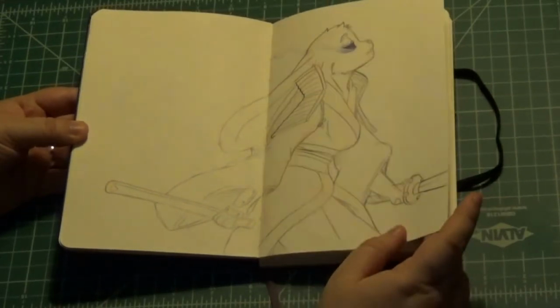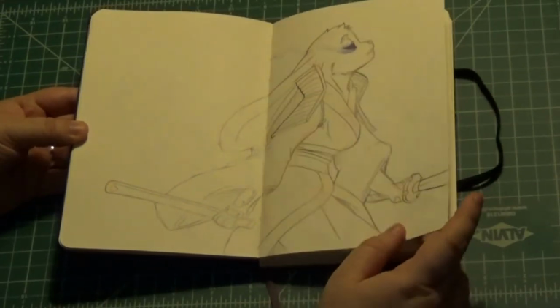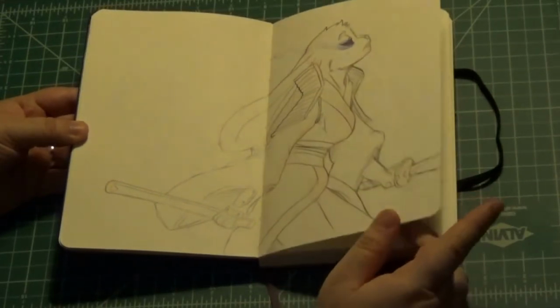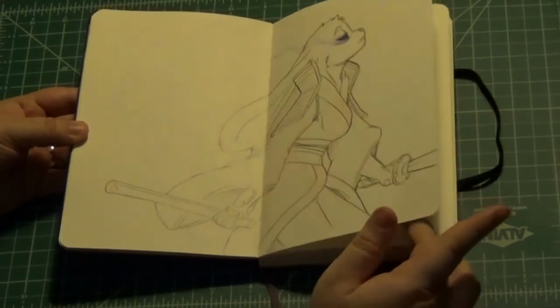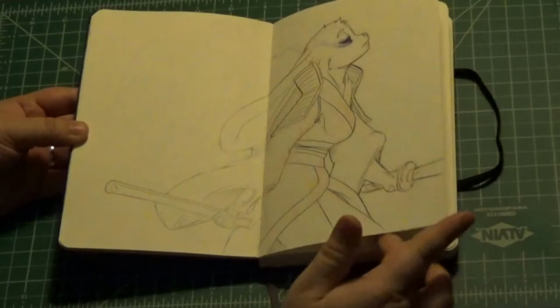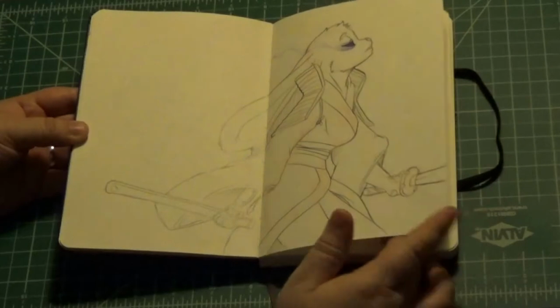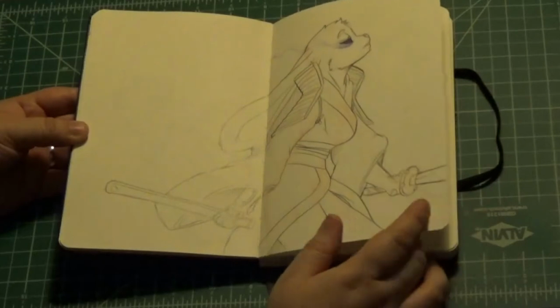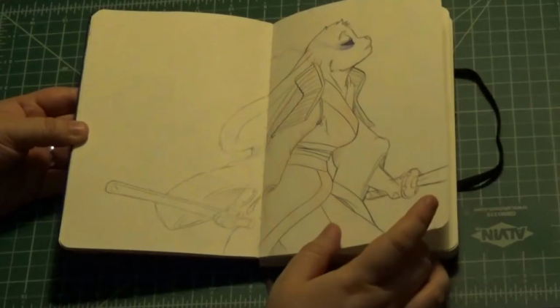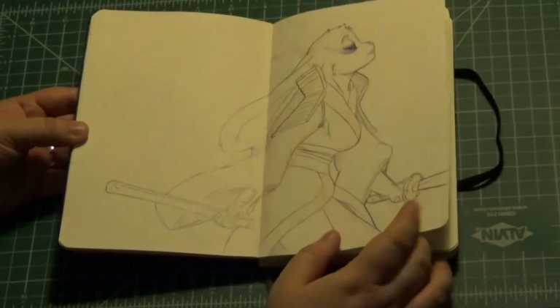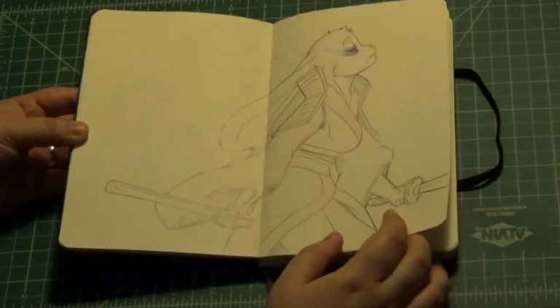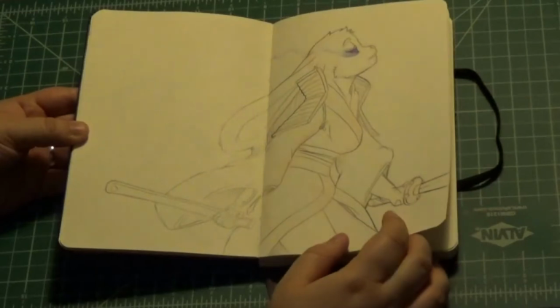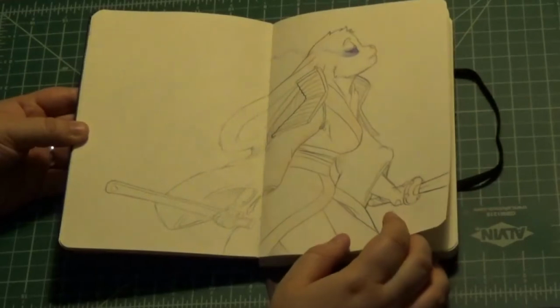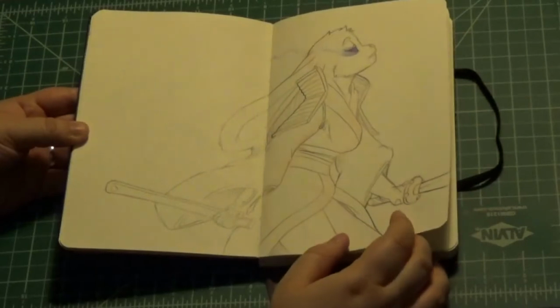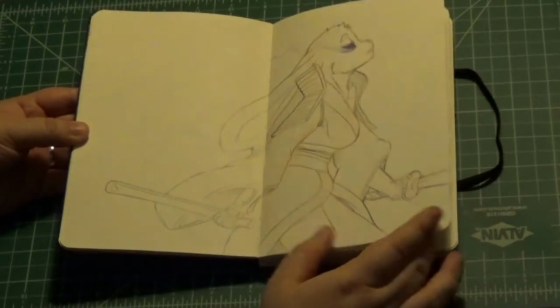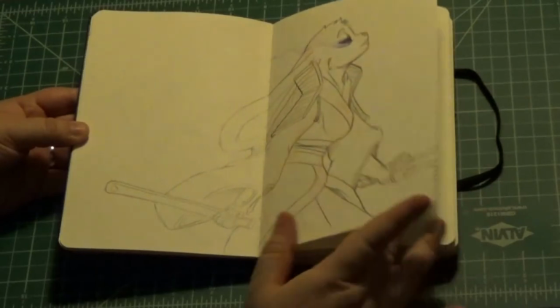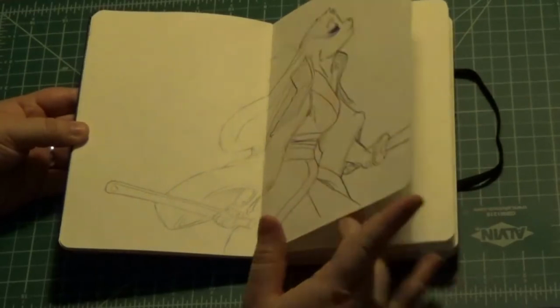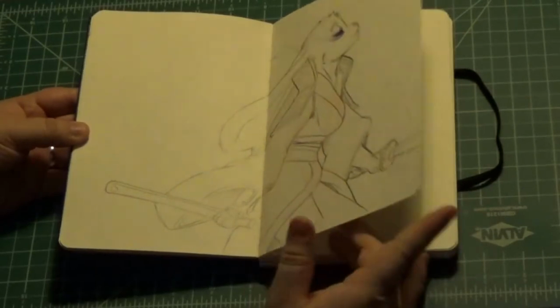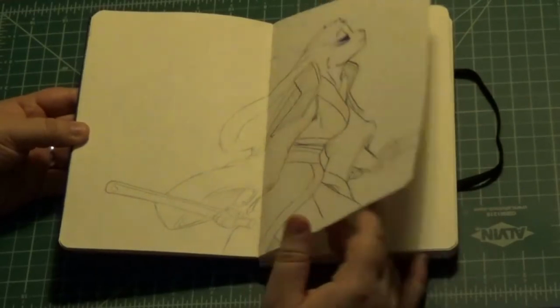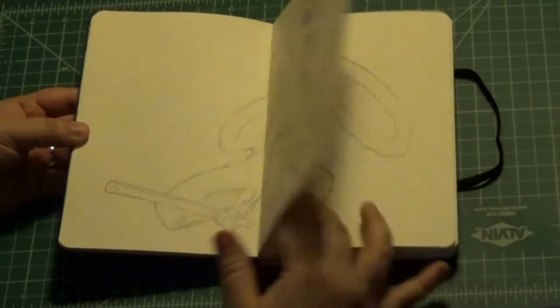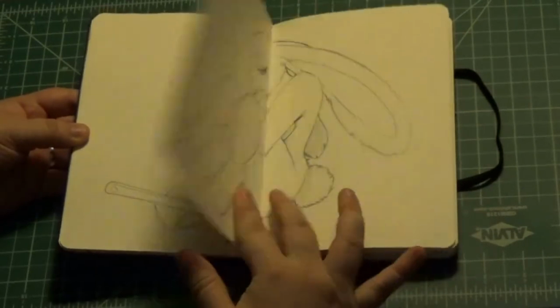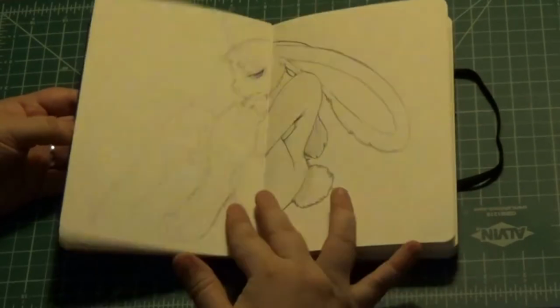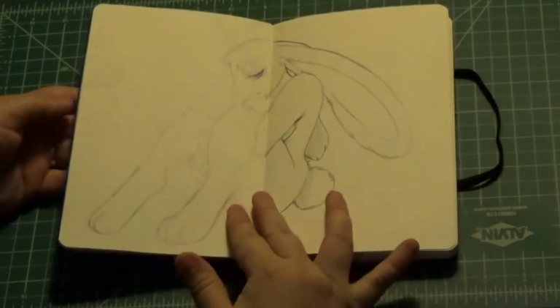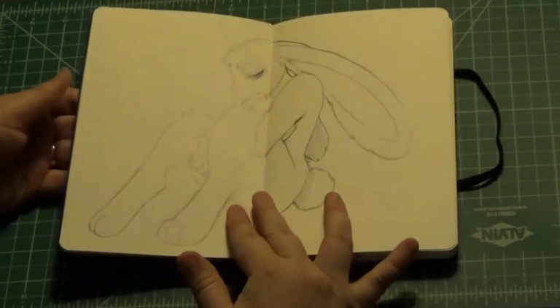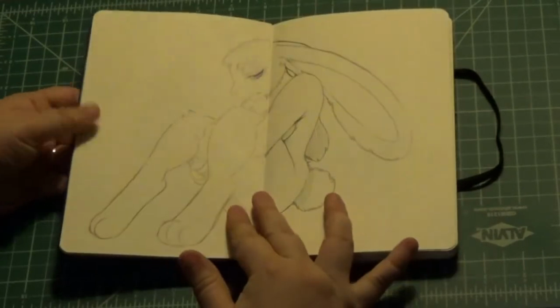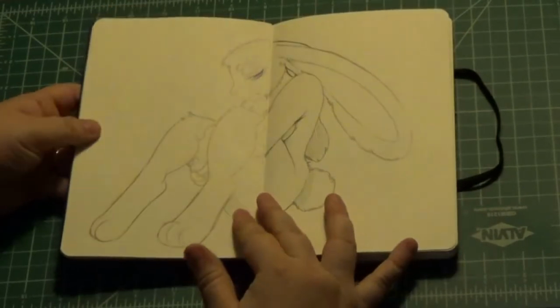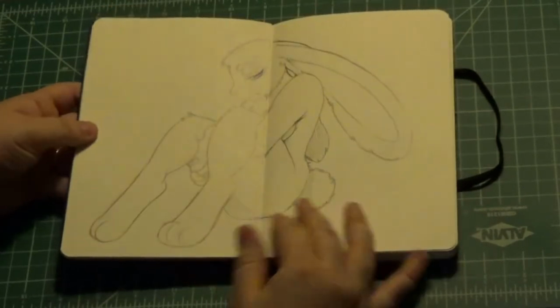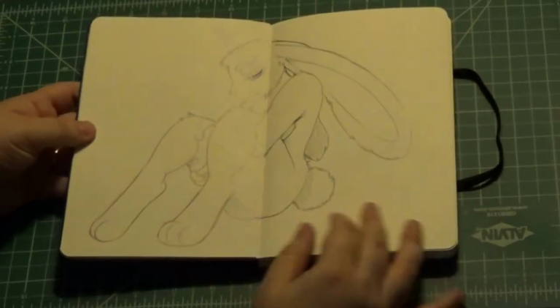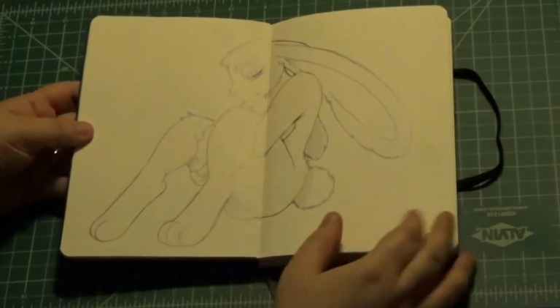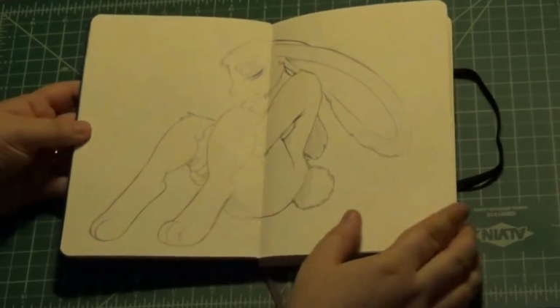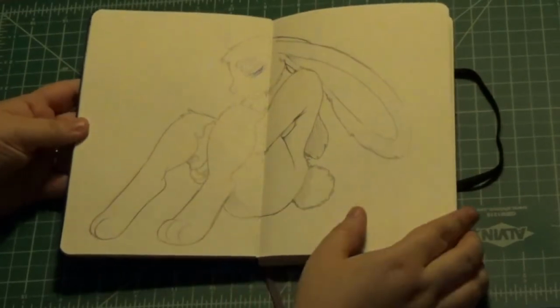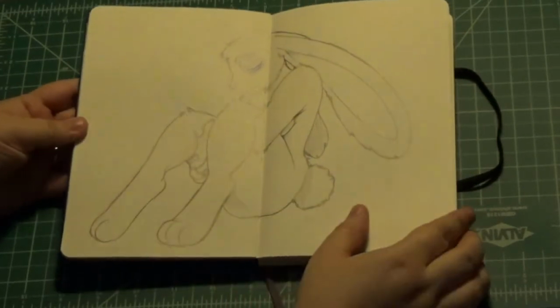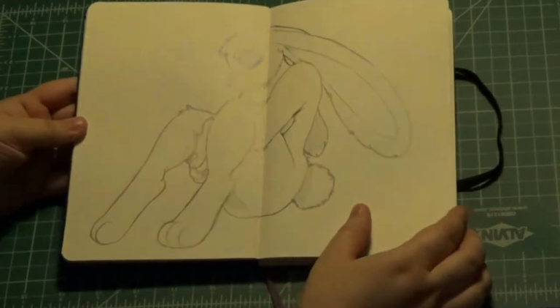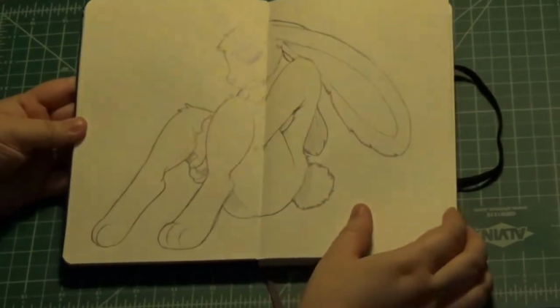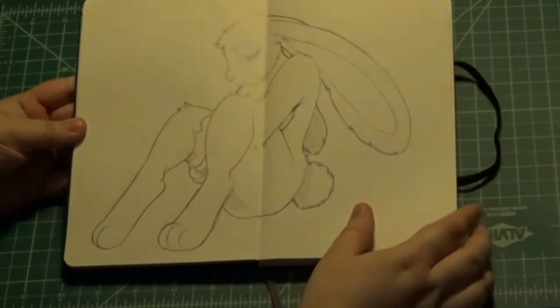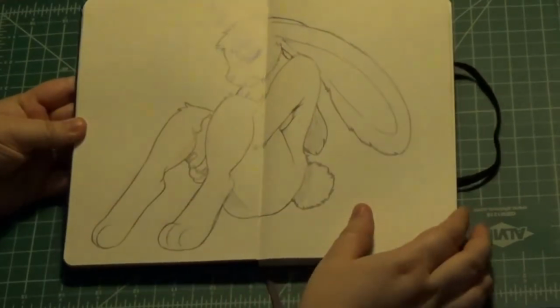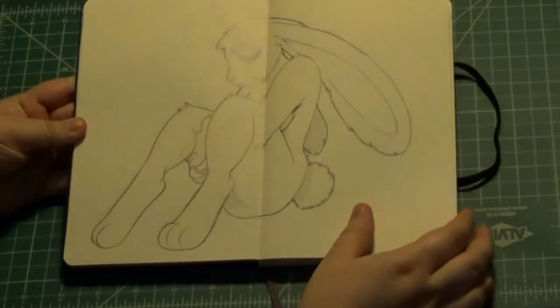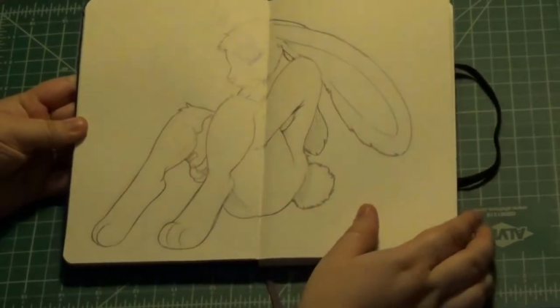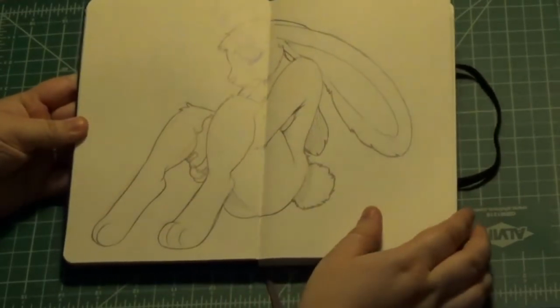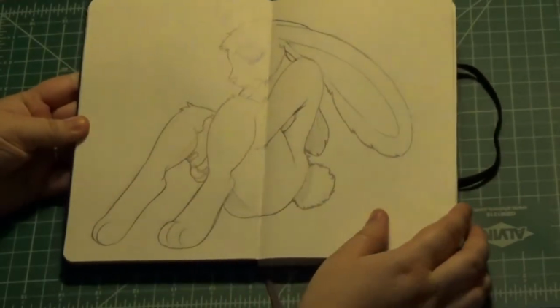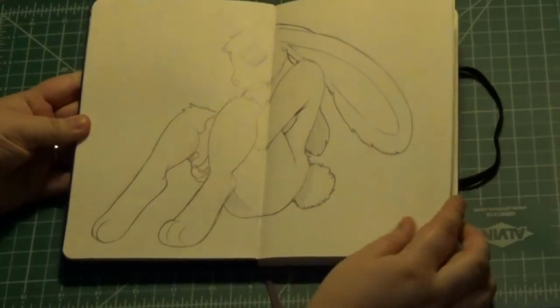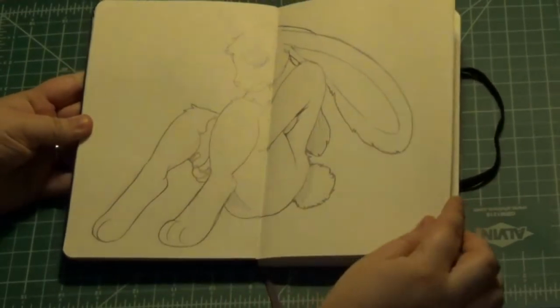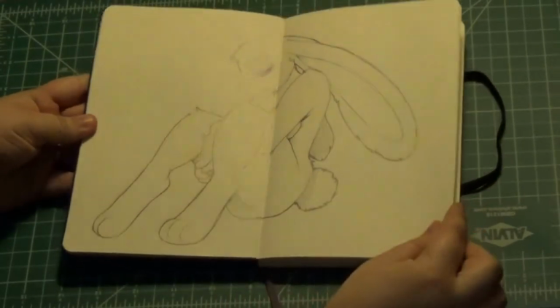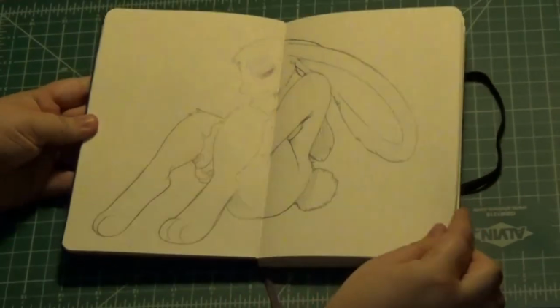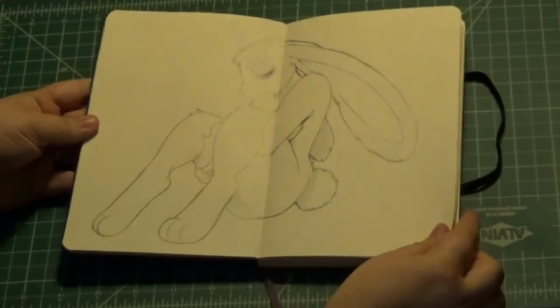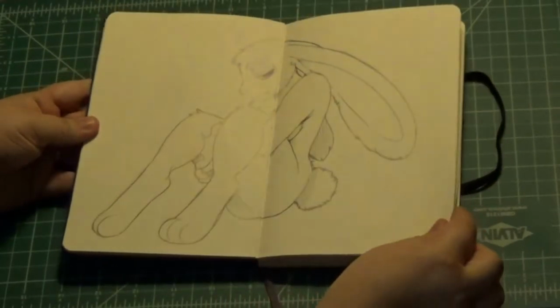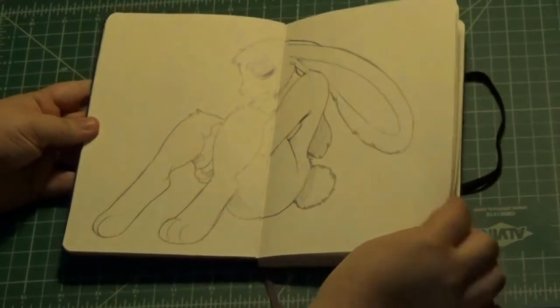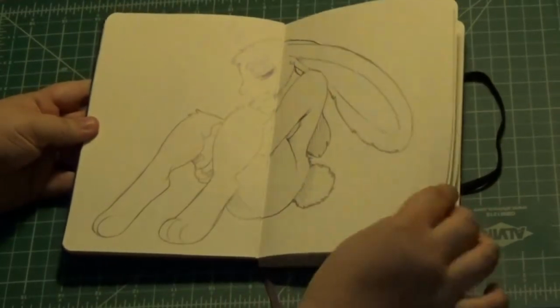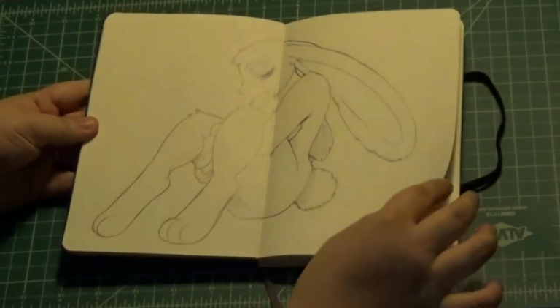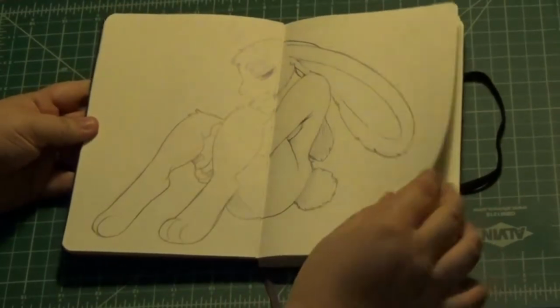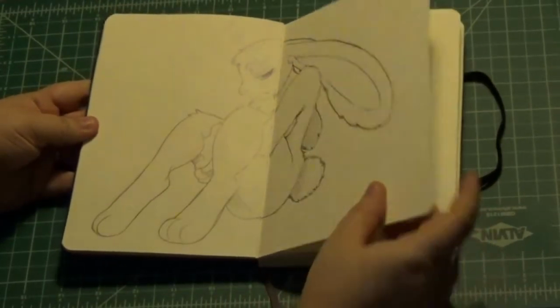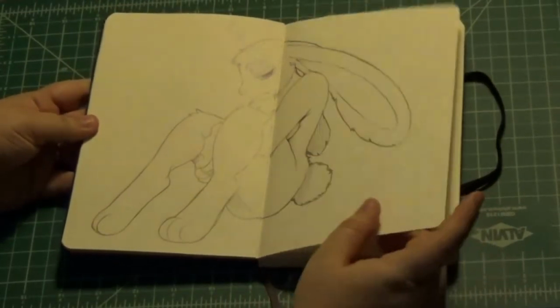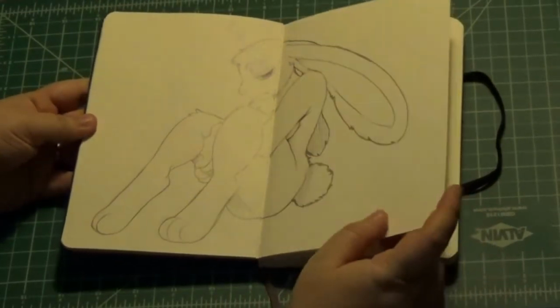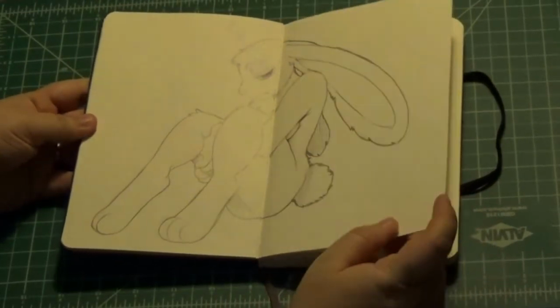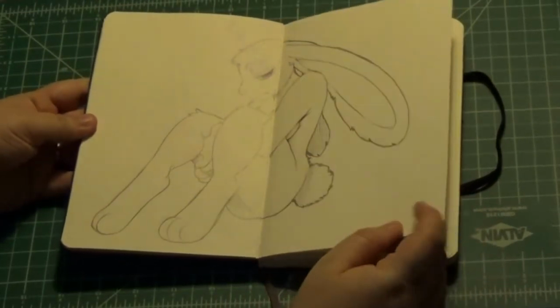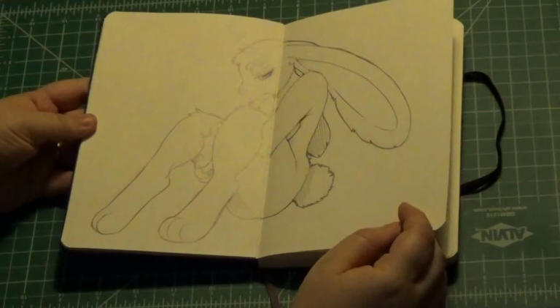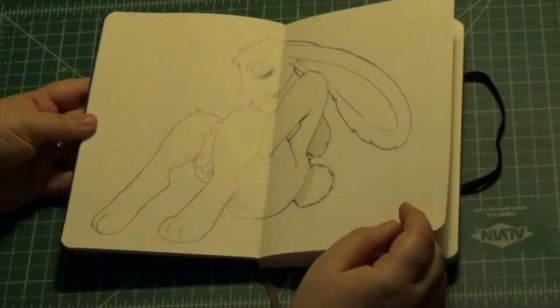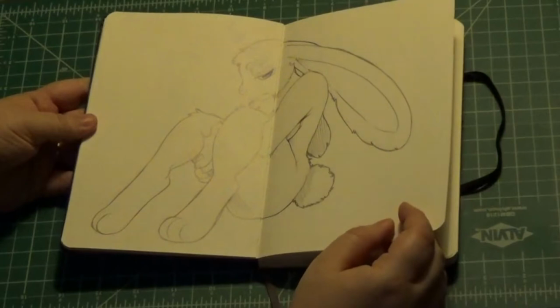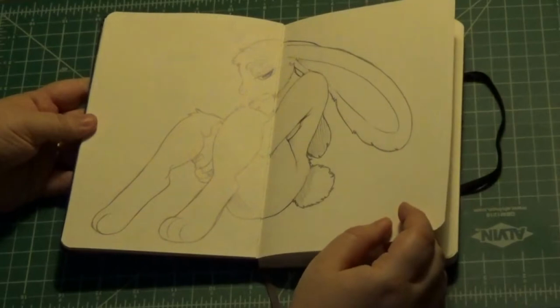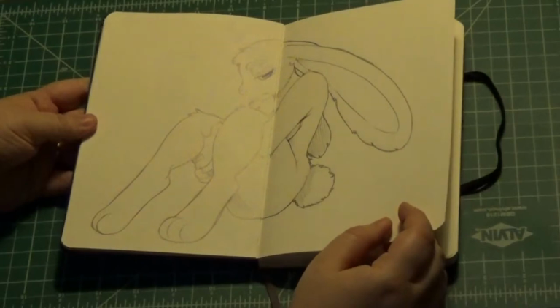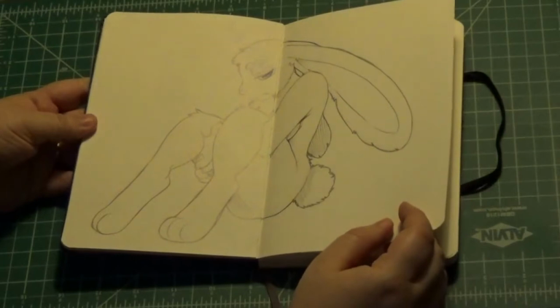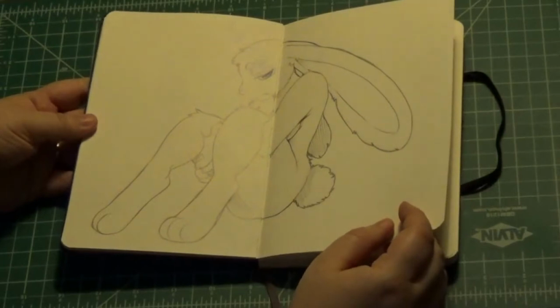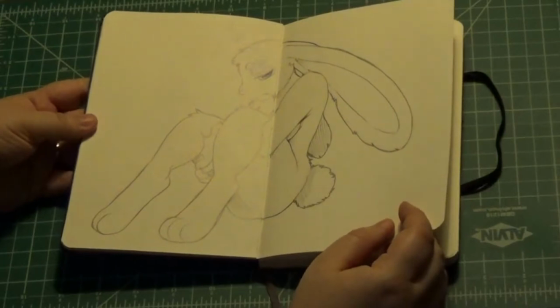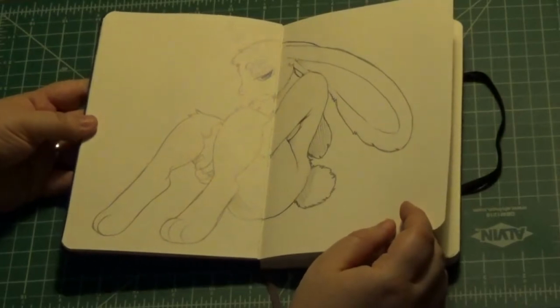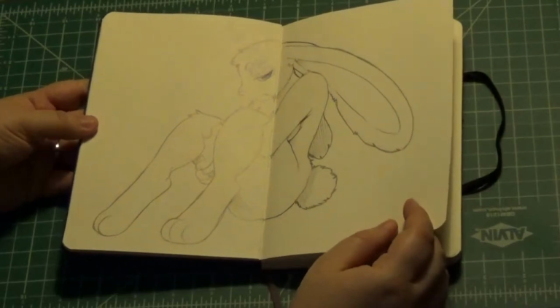I did quite a few sketches of her trying to get her character laid out, so there's quite a few of her in here.